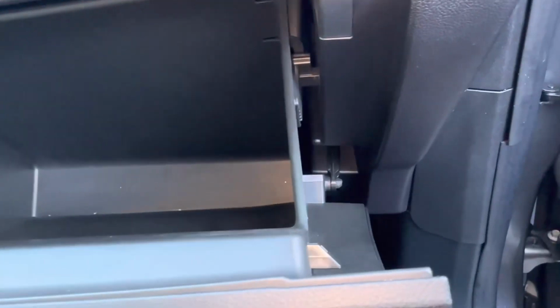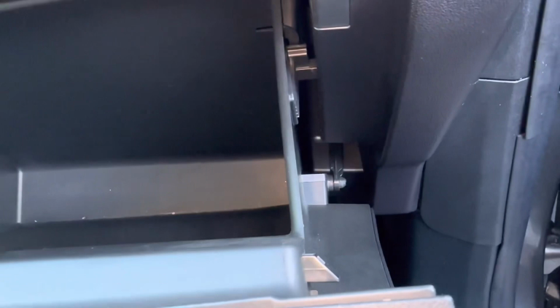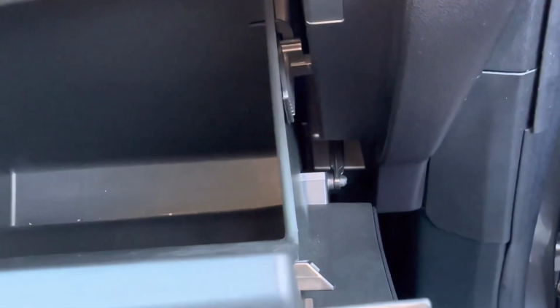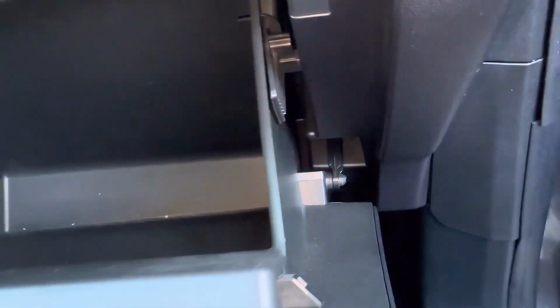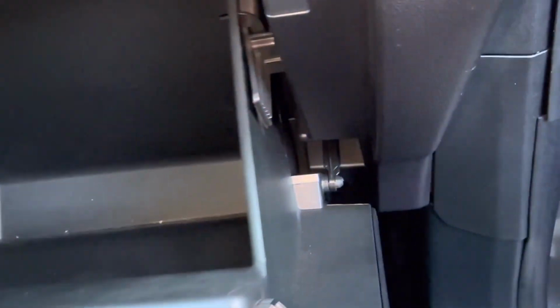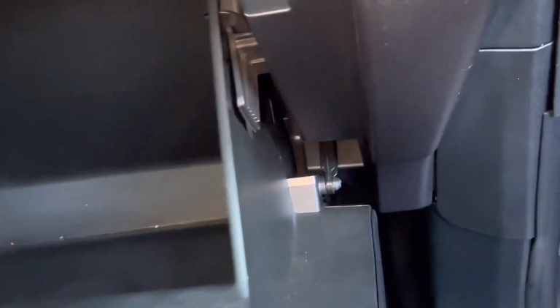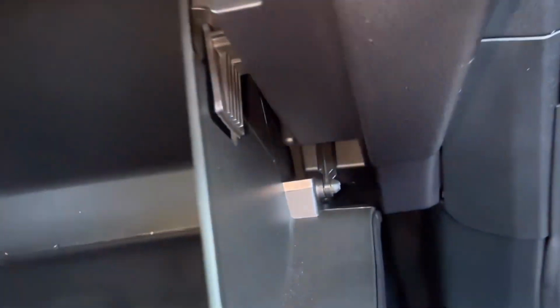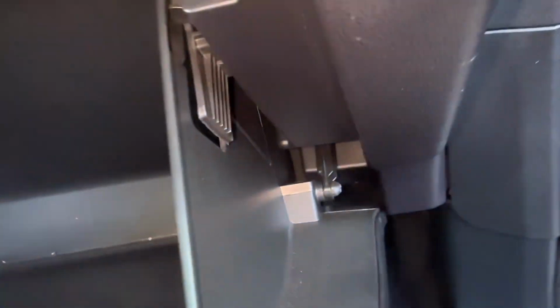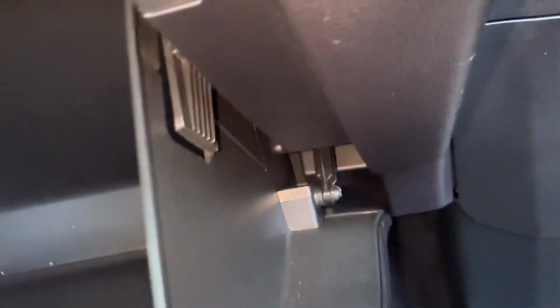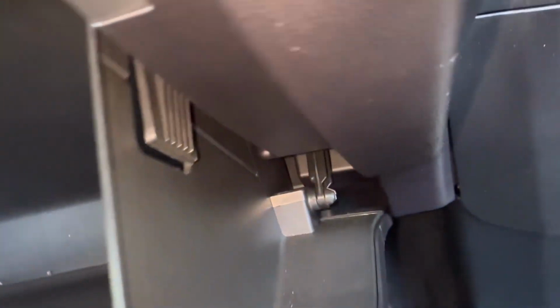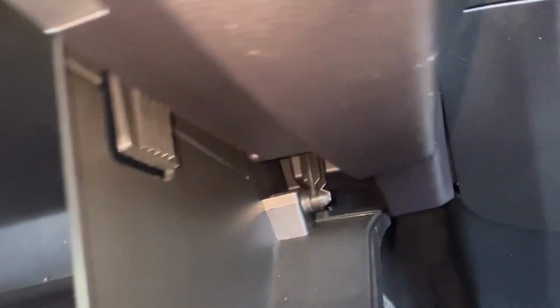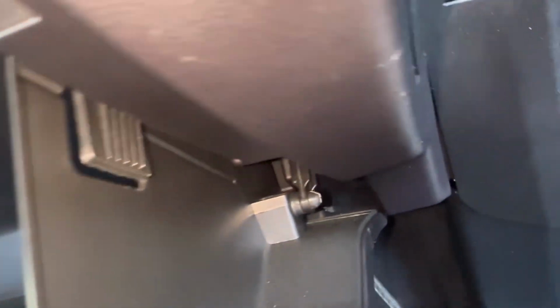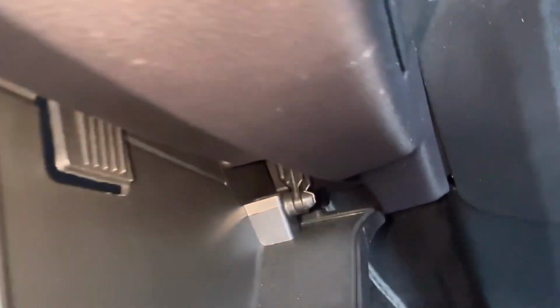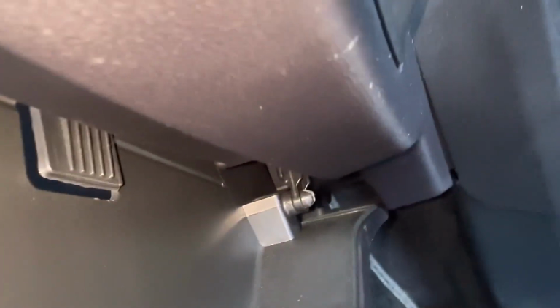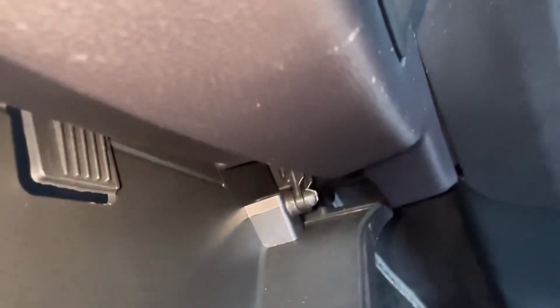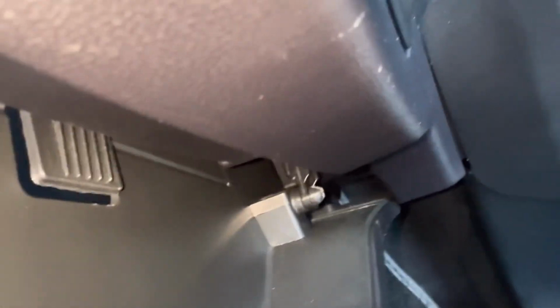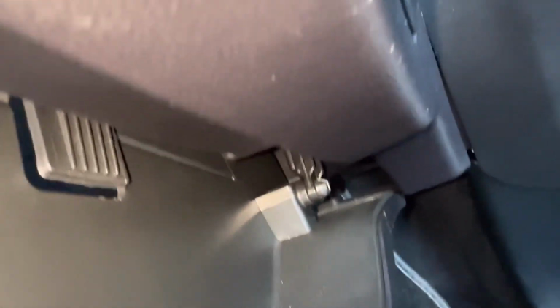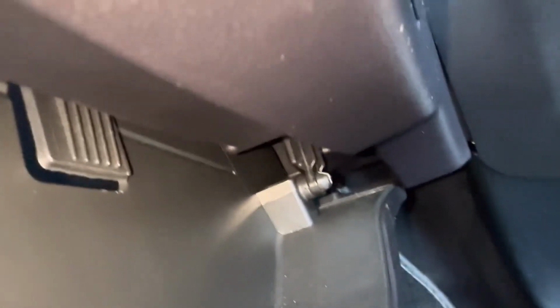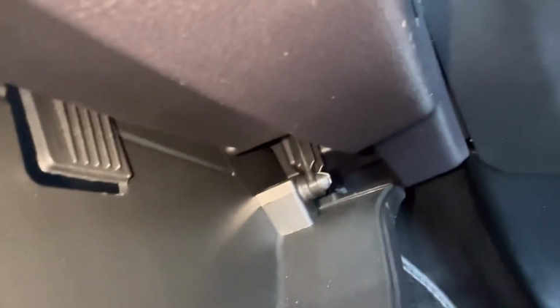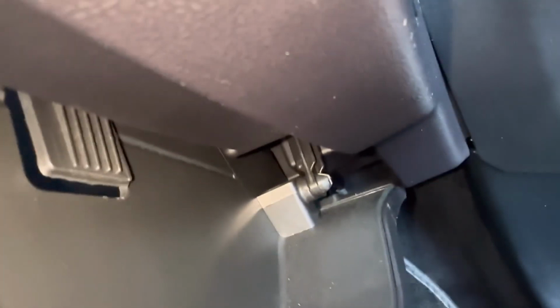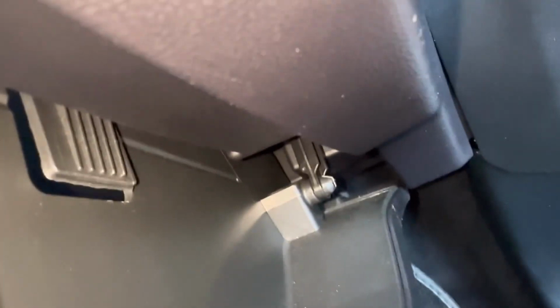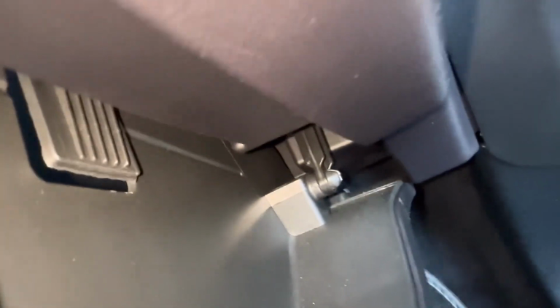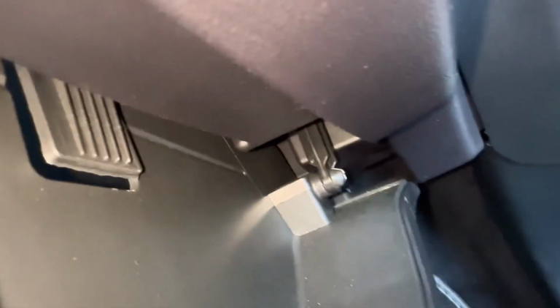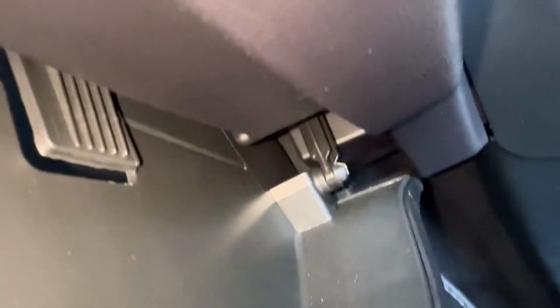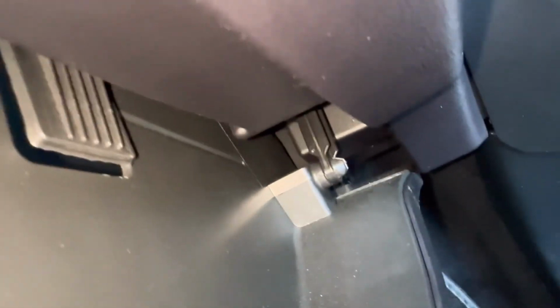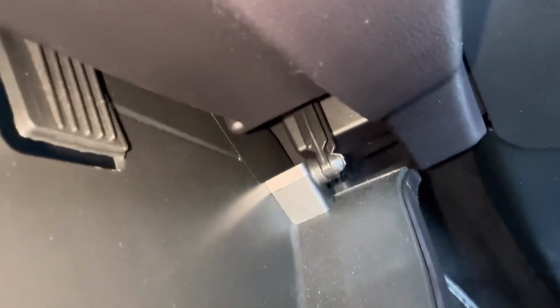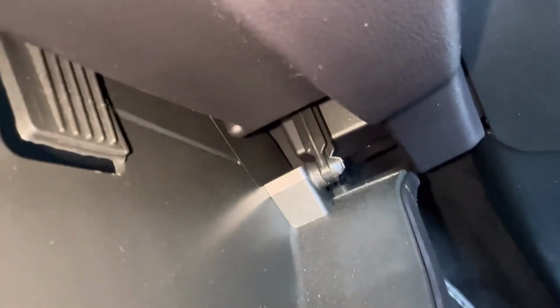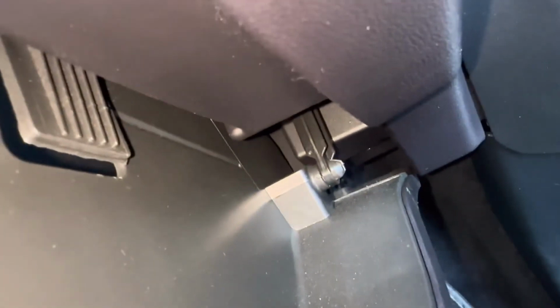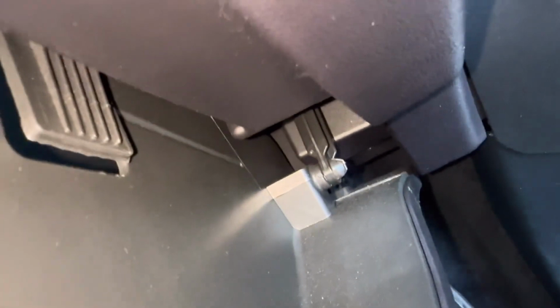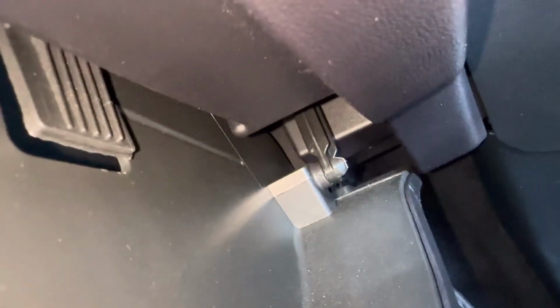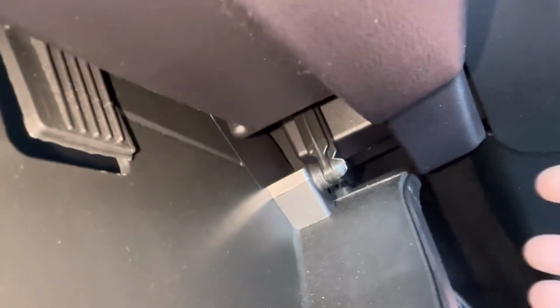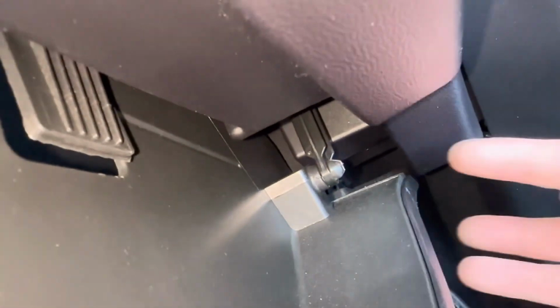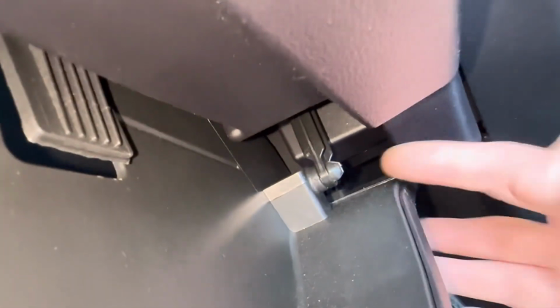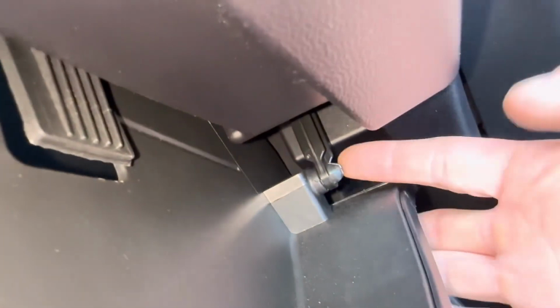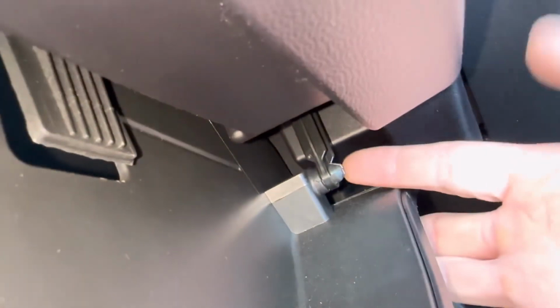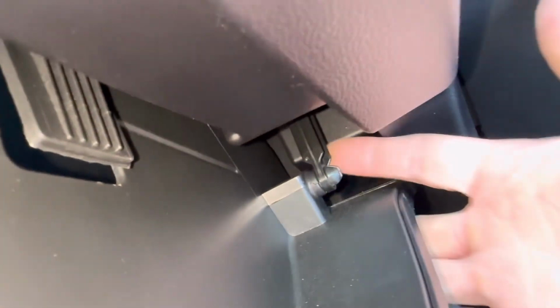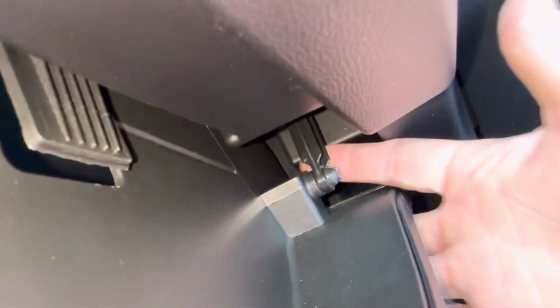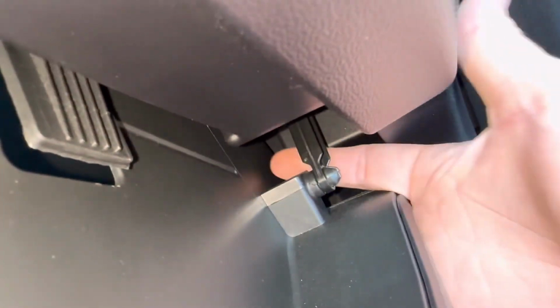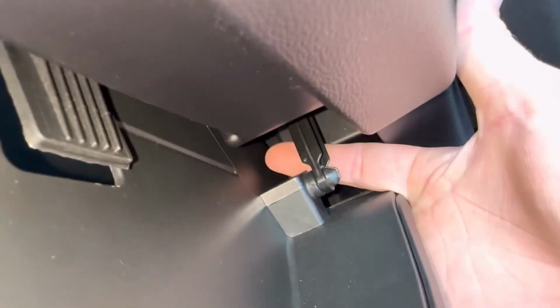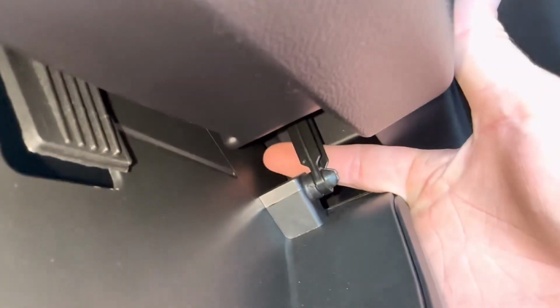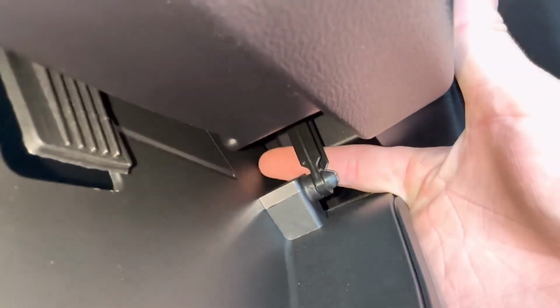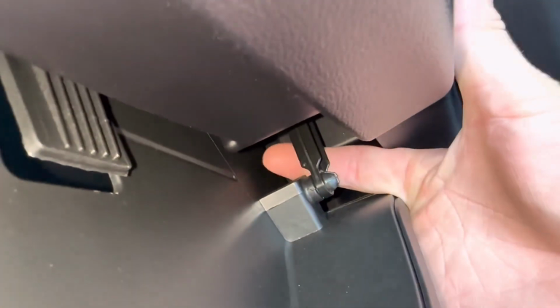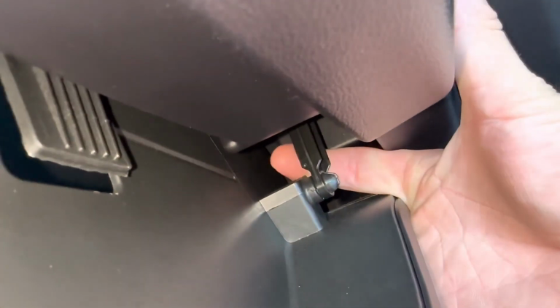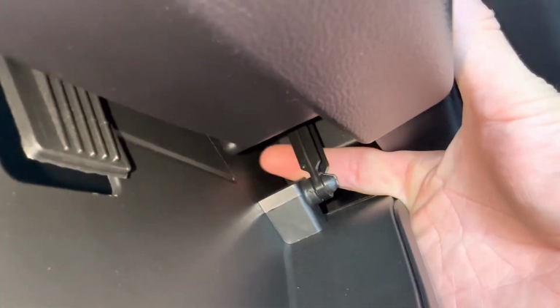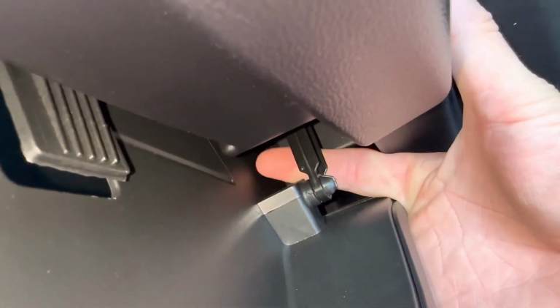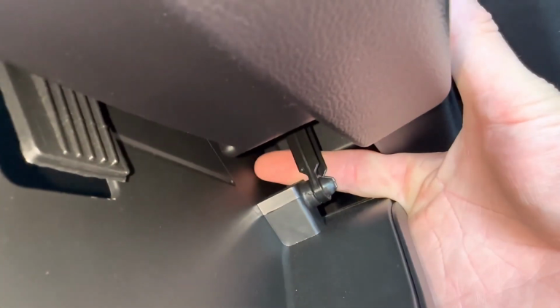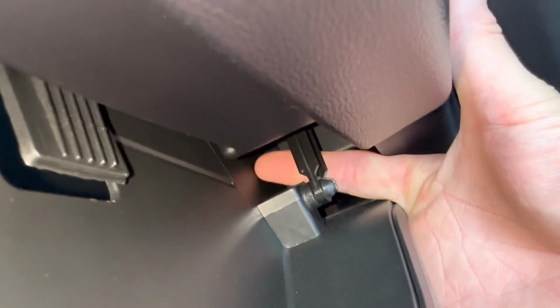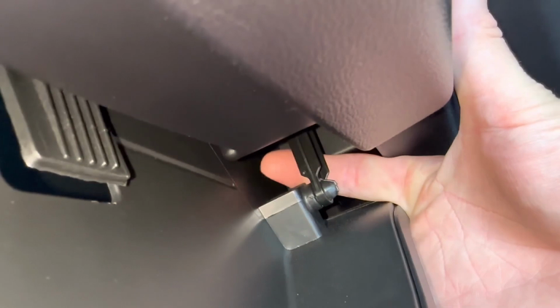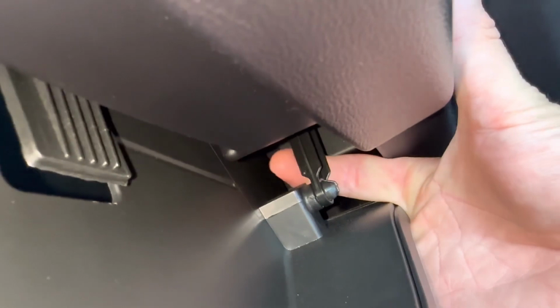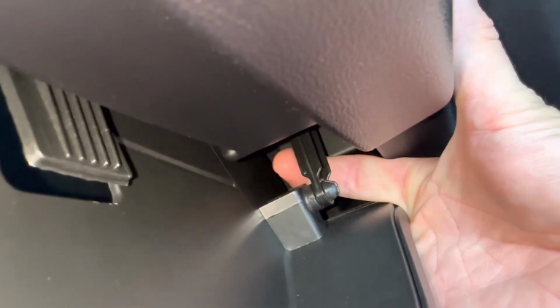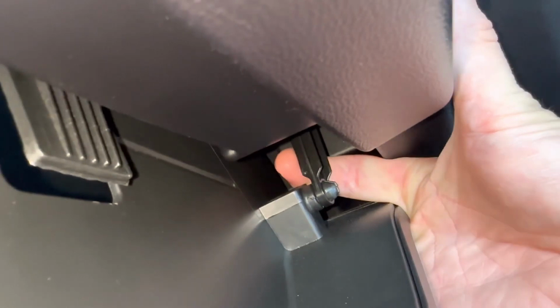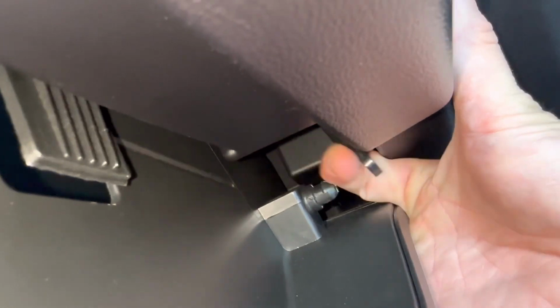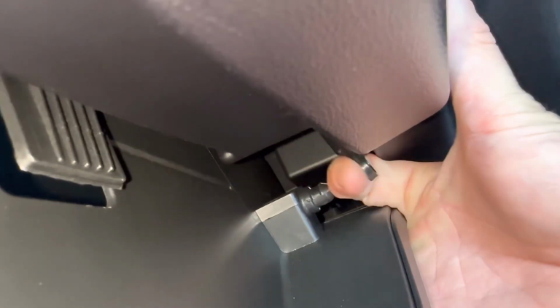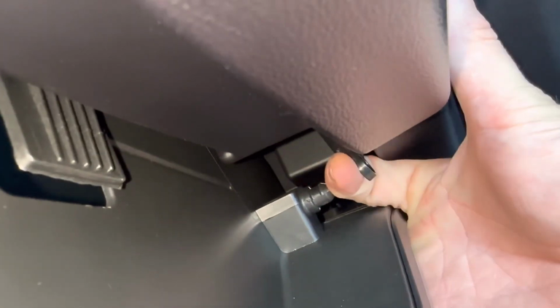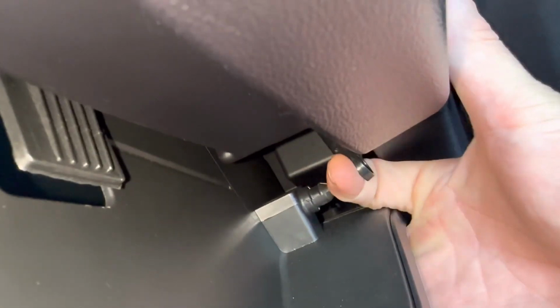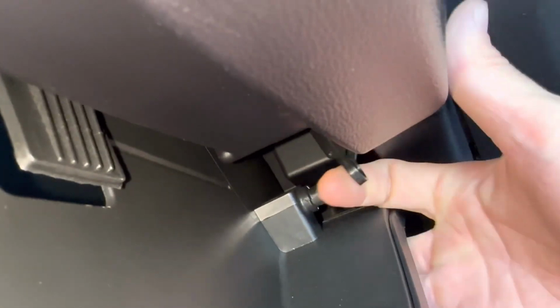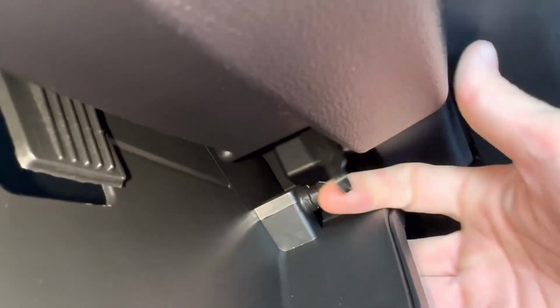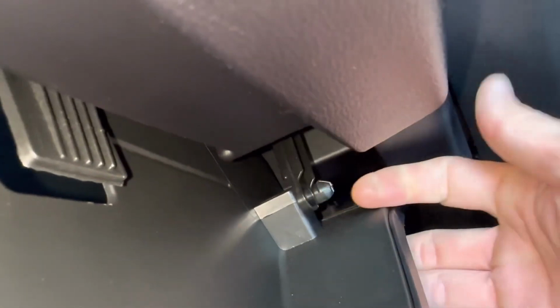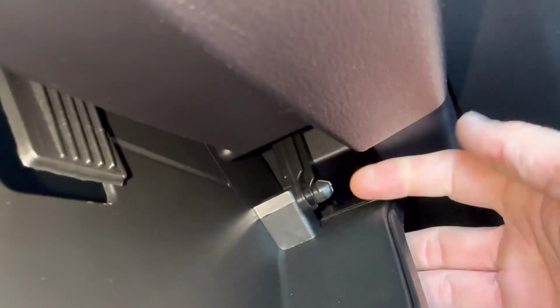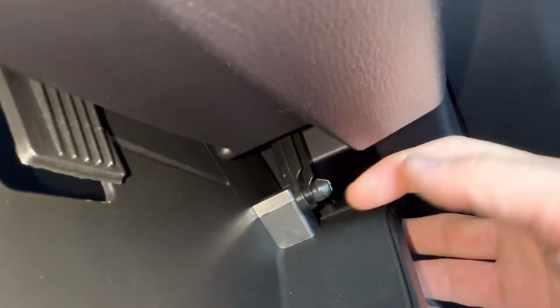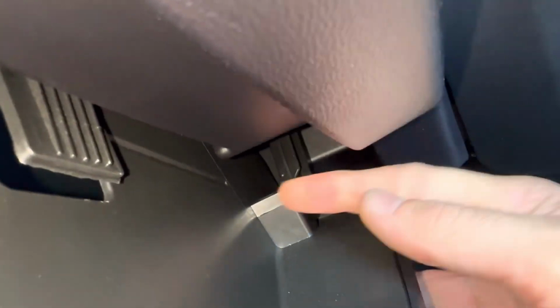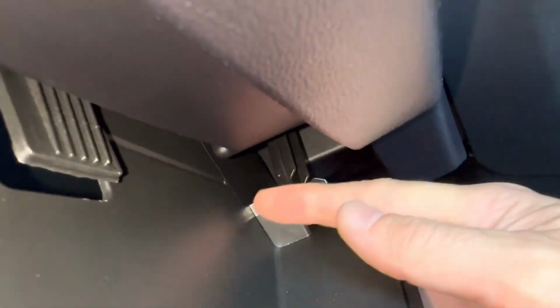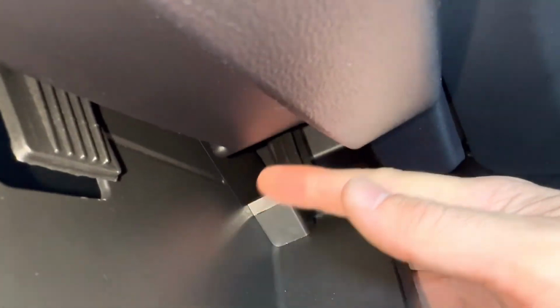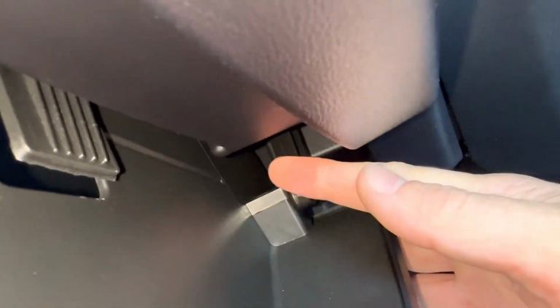The first step is going to be to disconnect this damper right here. All we got to do is grab it with our finger and pull it and it'll disconnect like that.